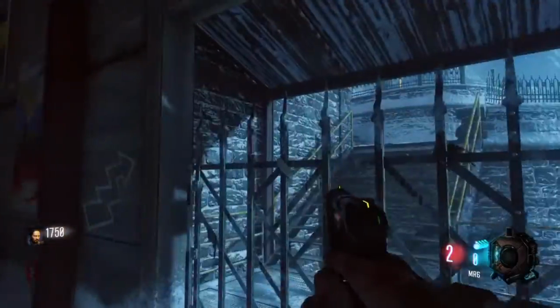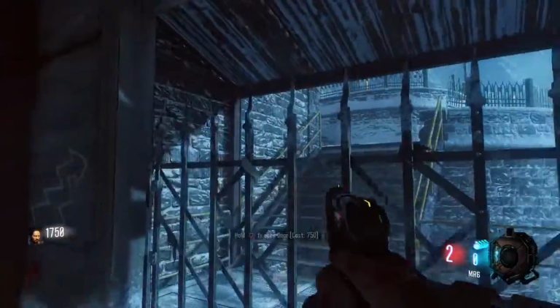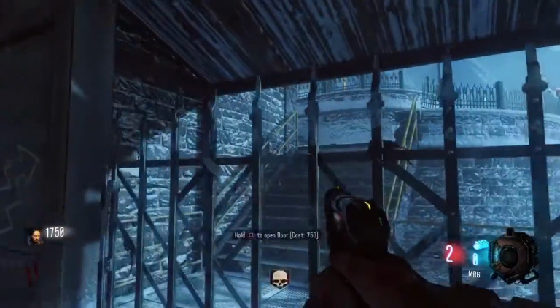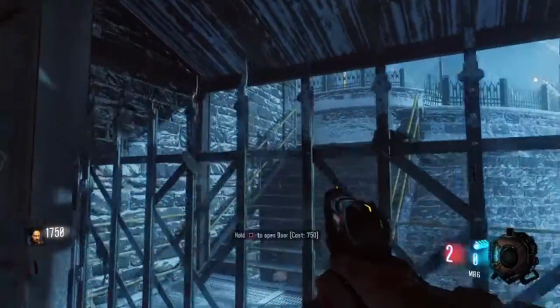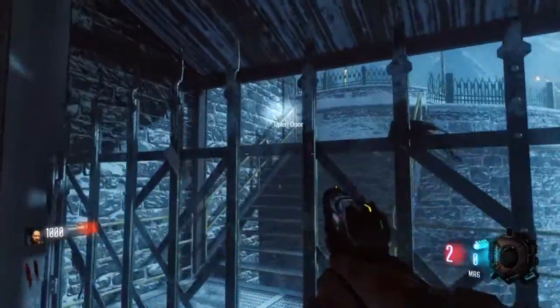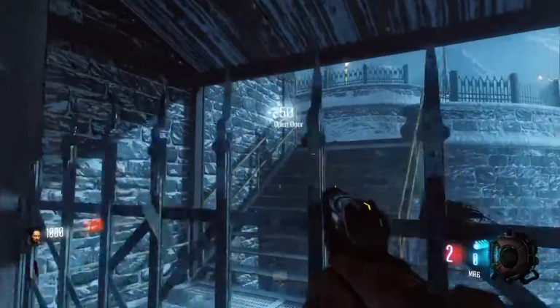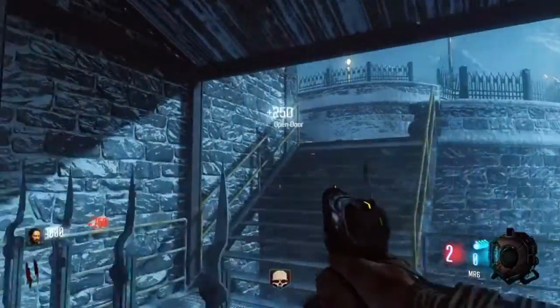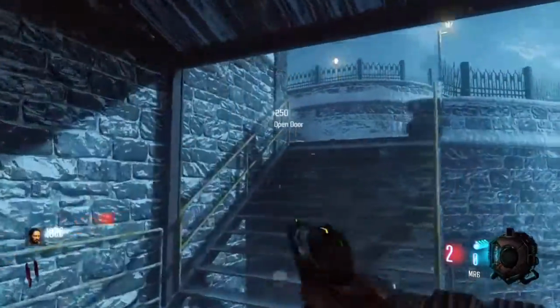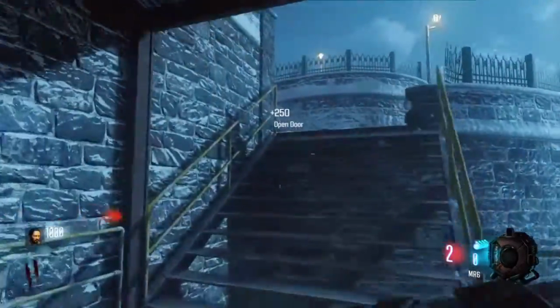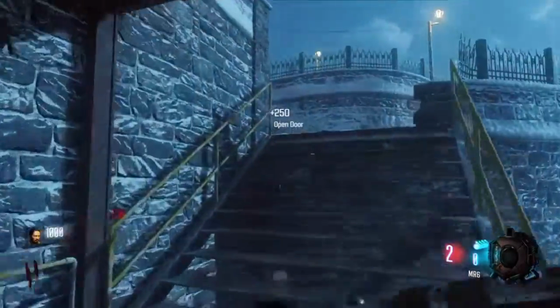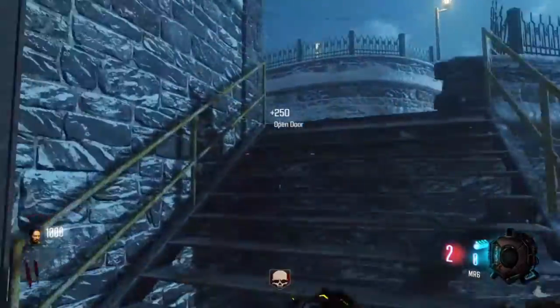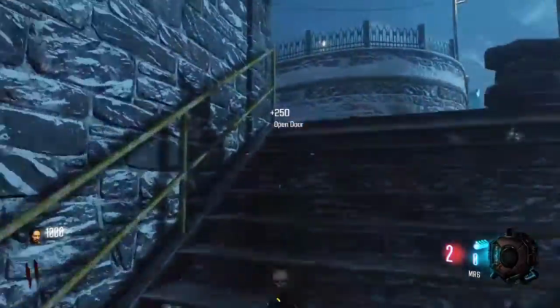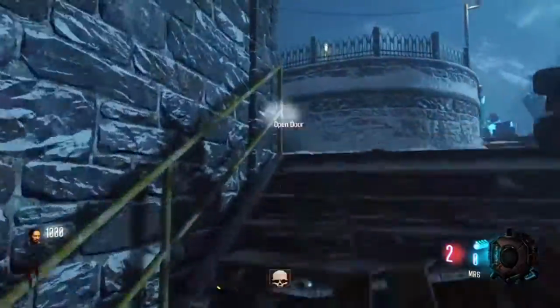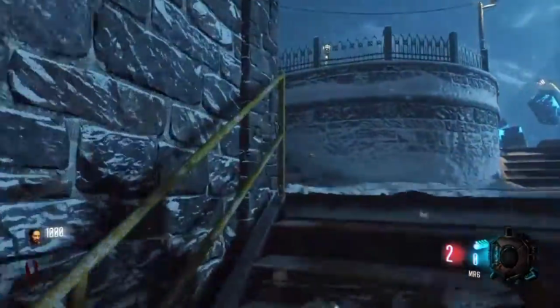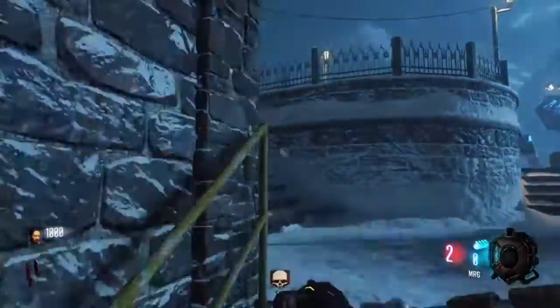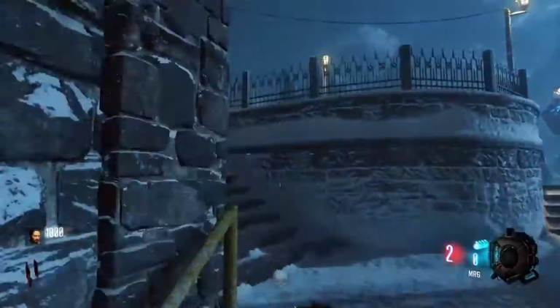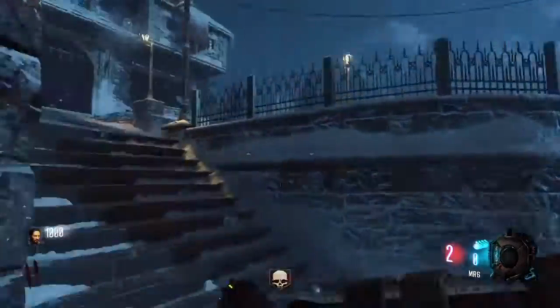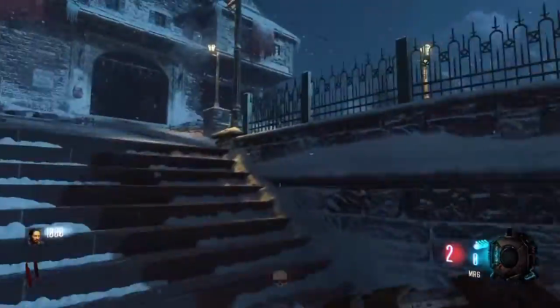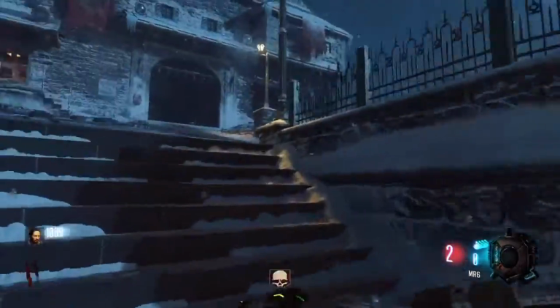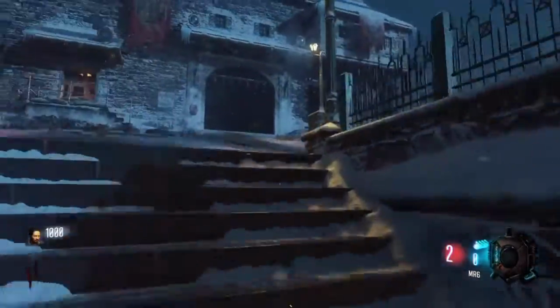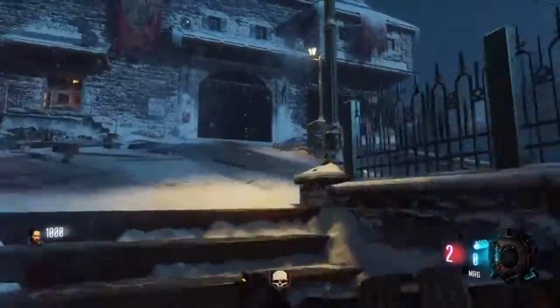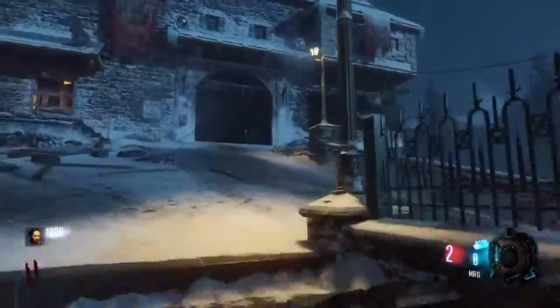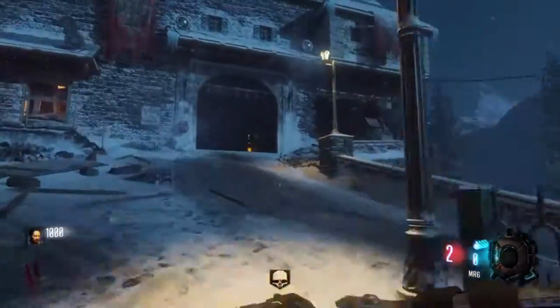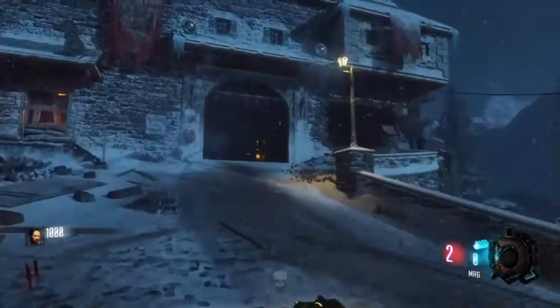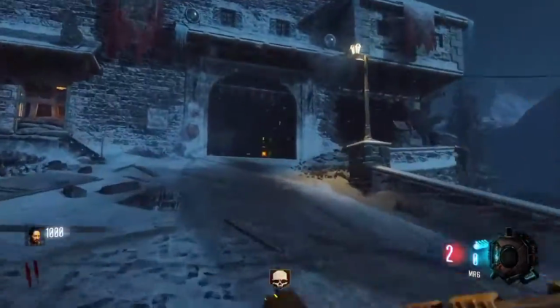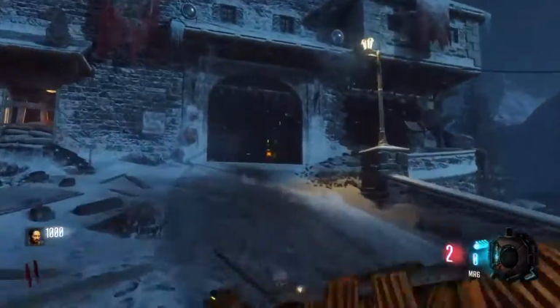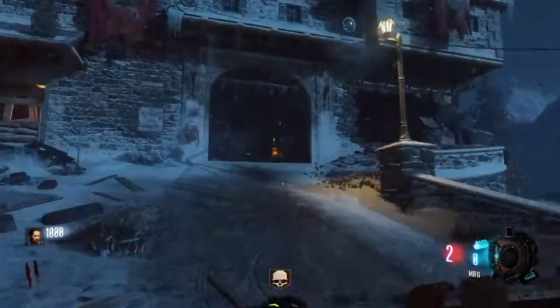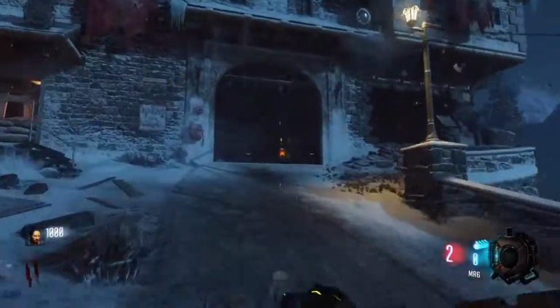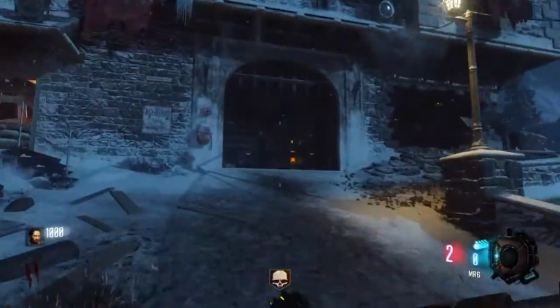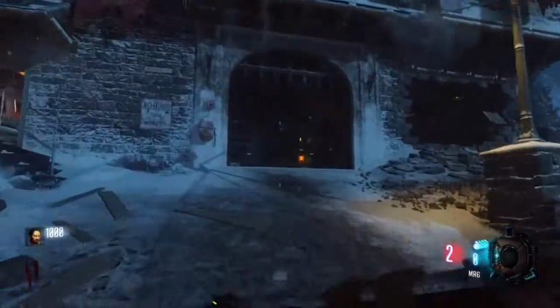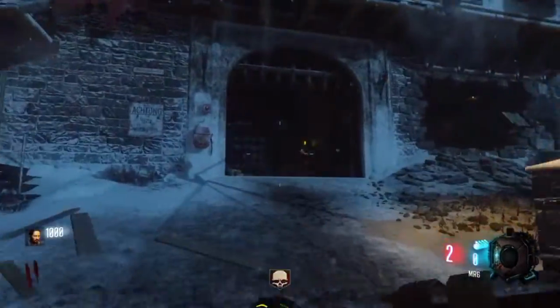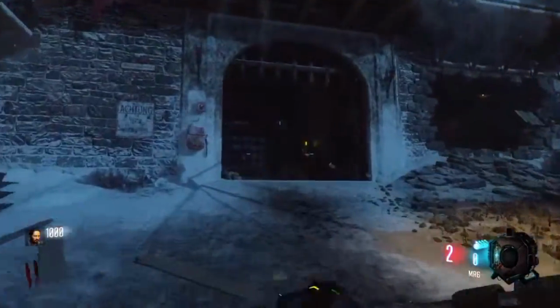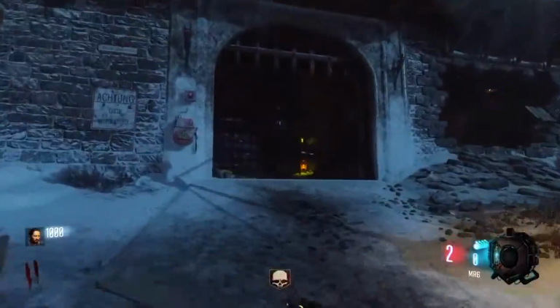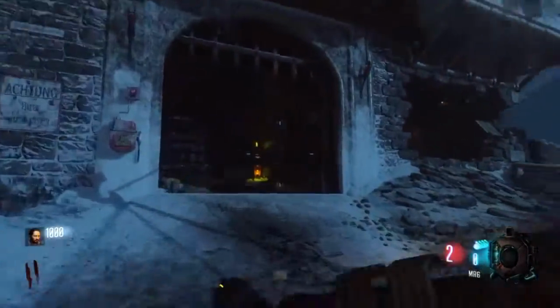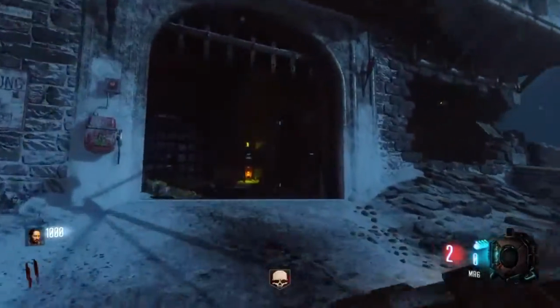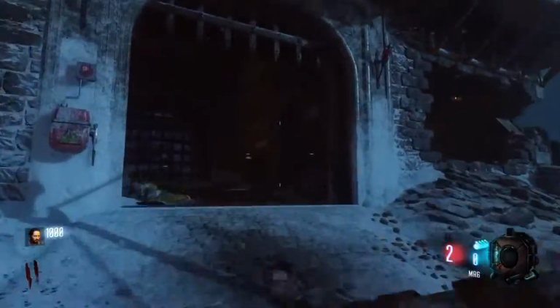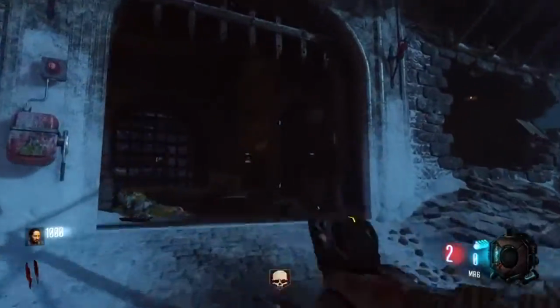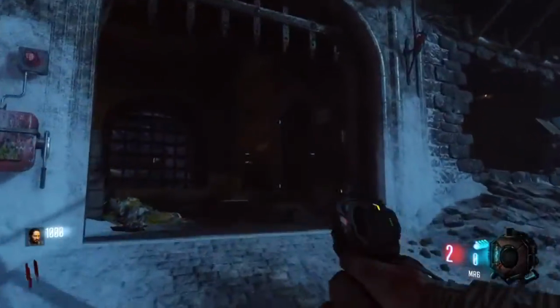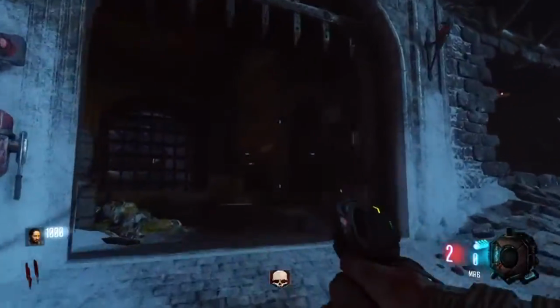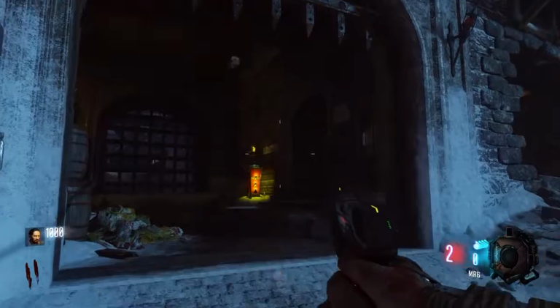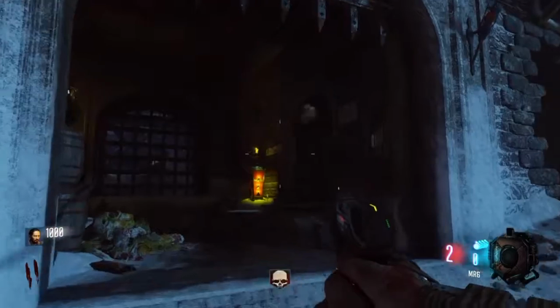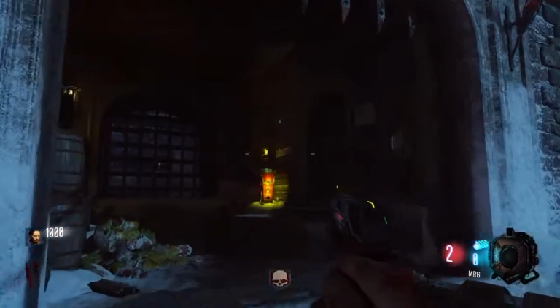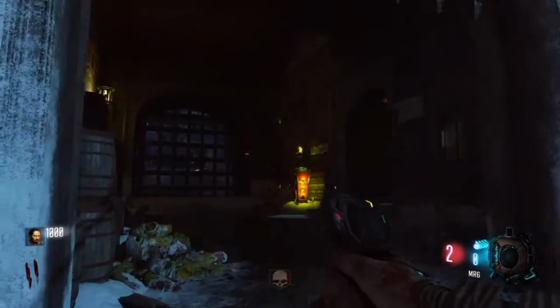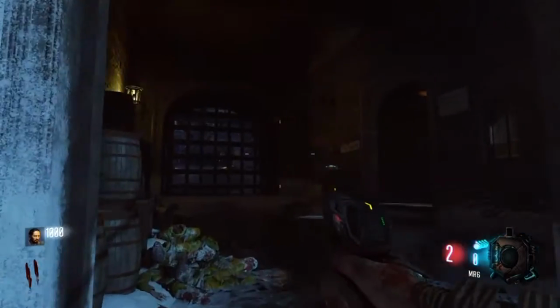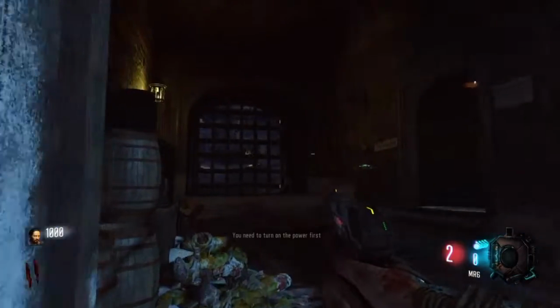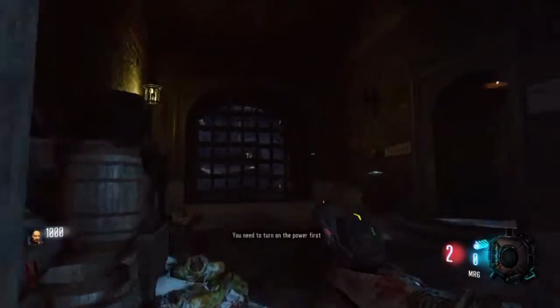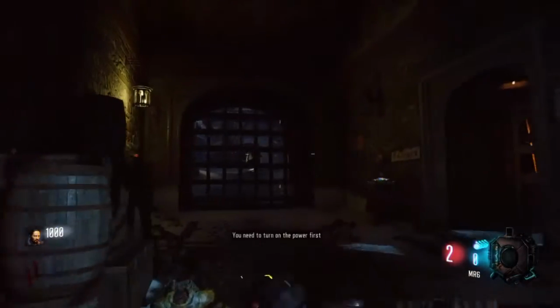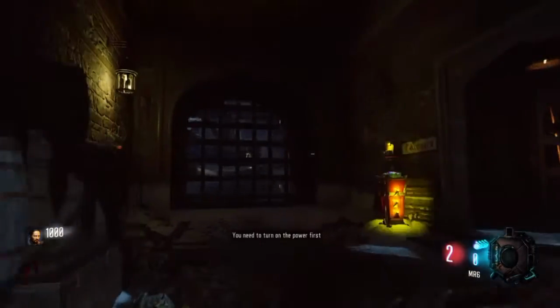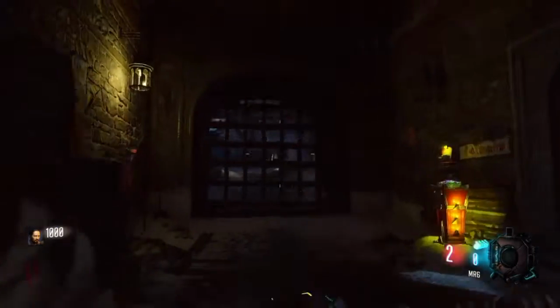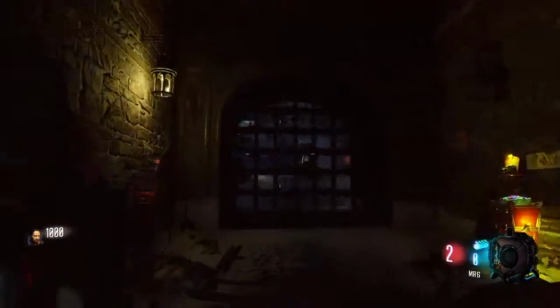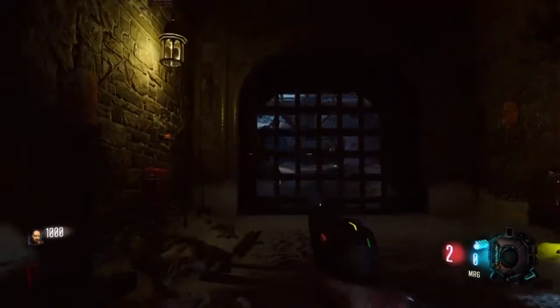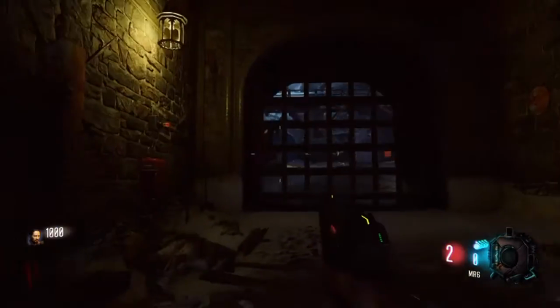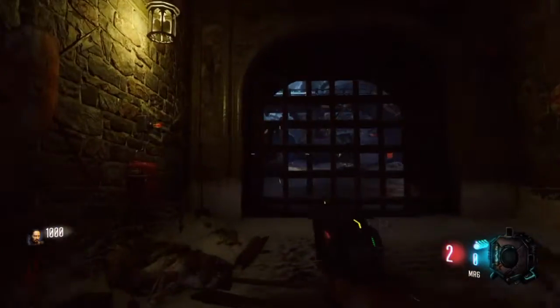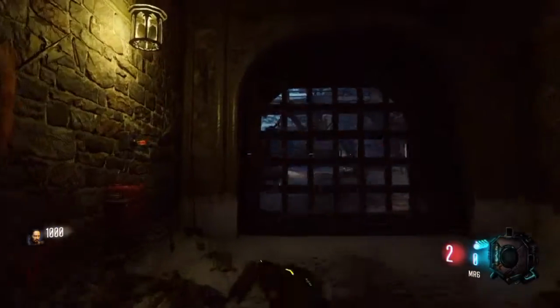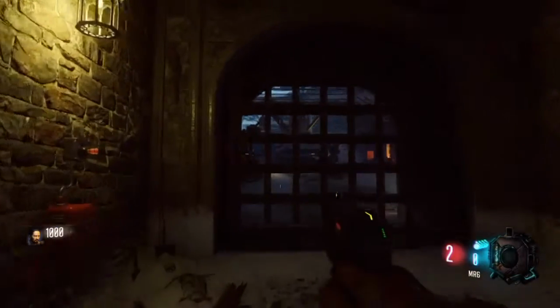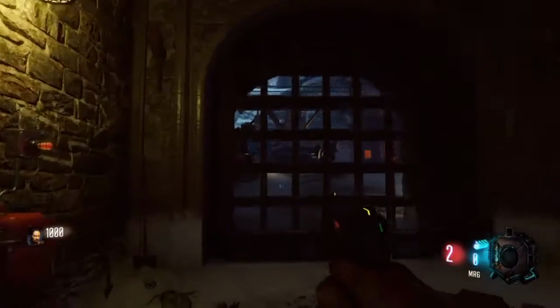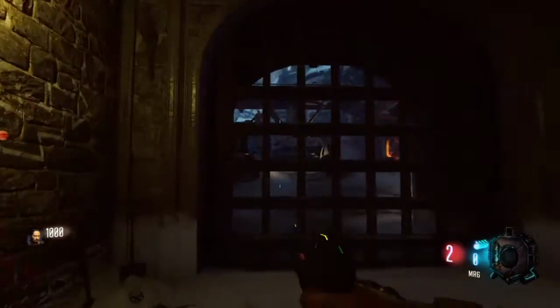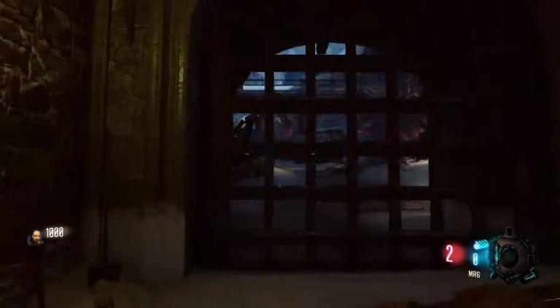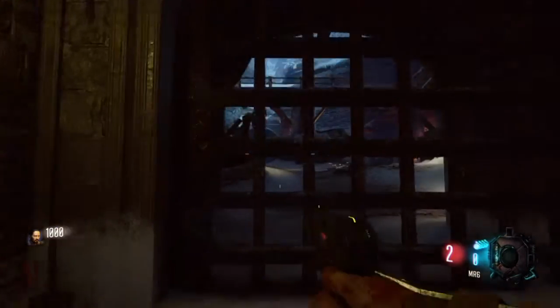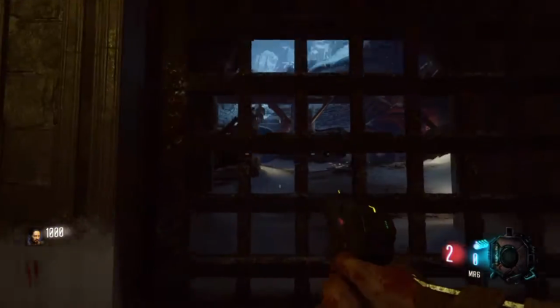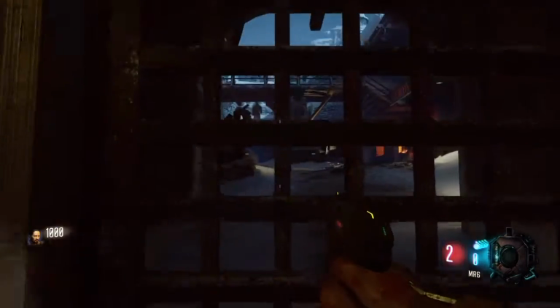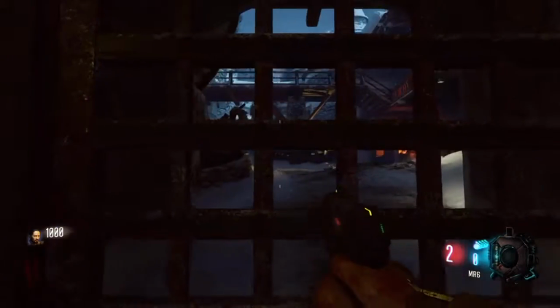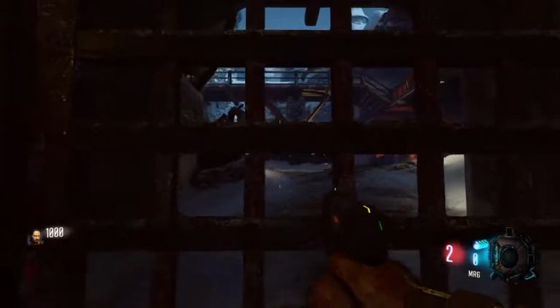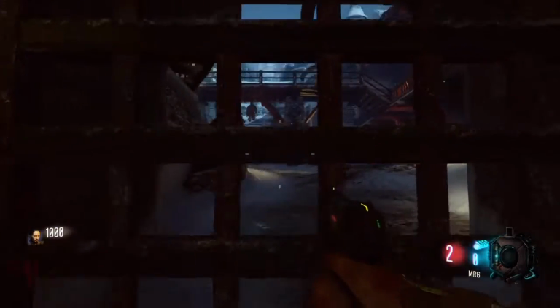The first thing you'll want to do is open that first door — it costs 1750 — and open that first door to the right and the second door to the right.